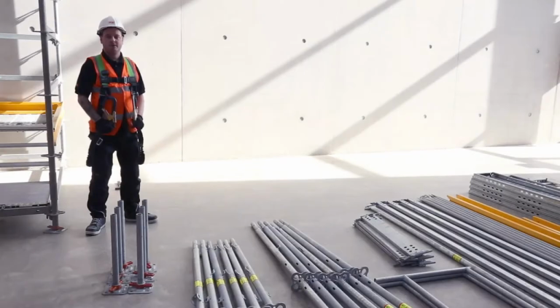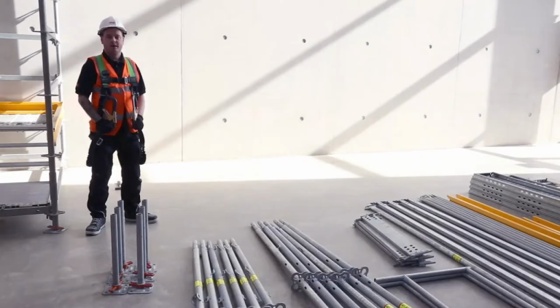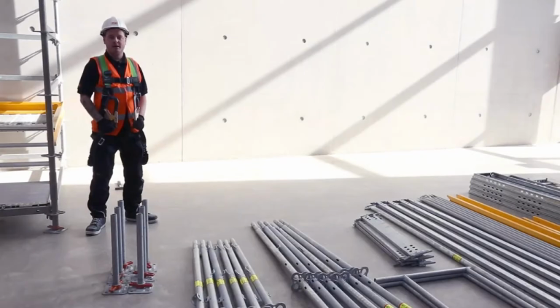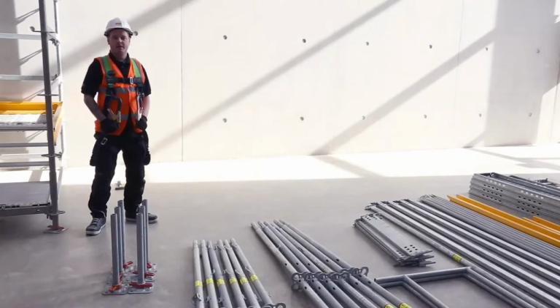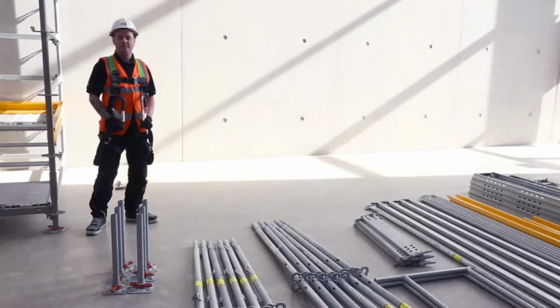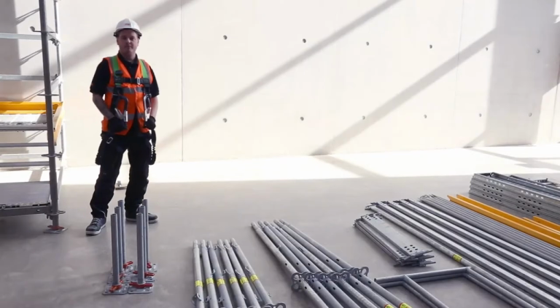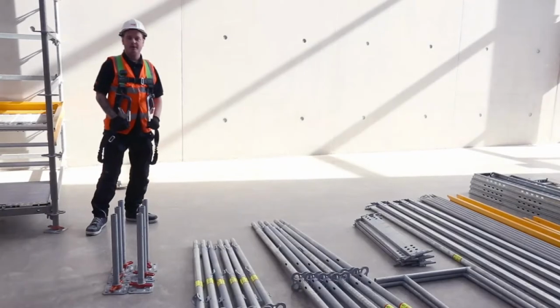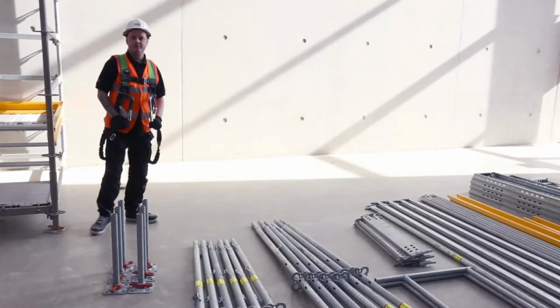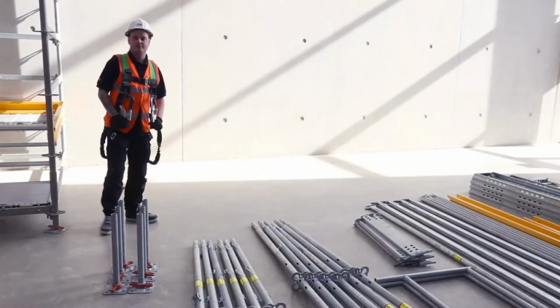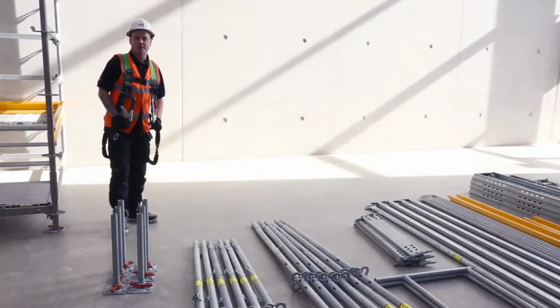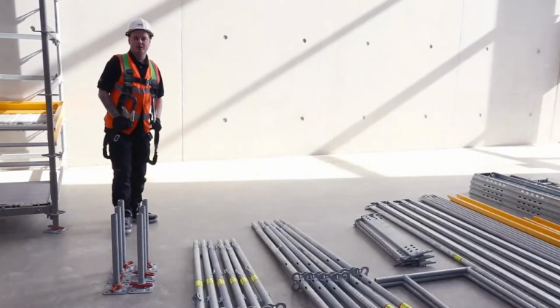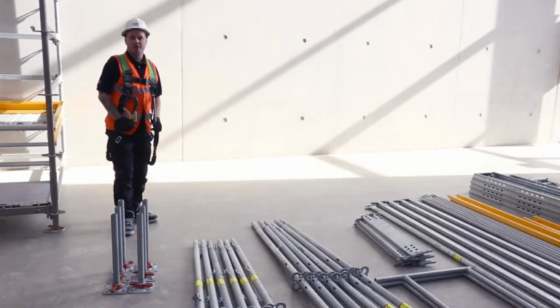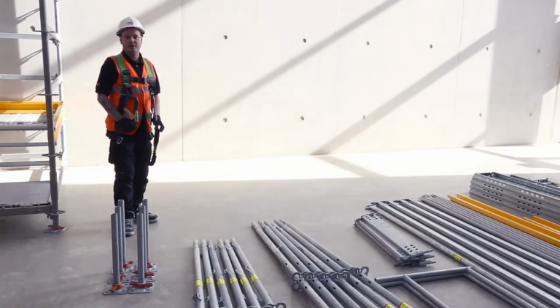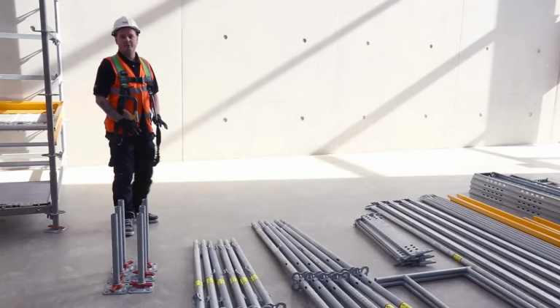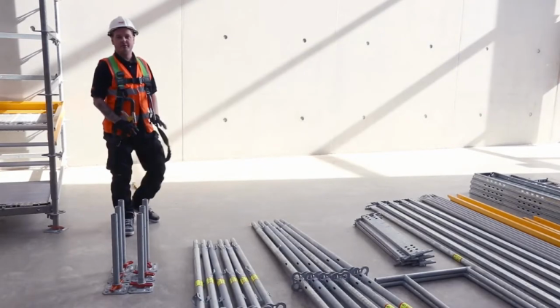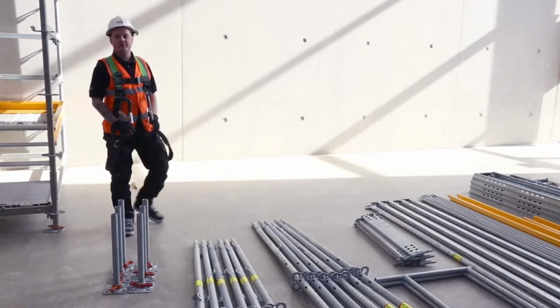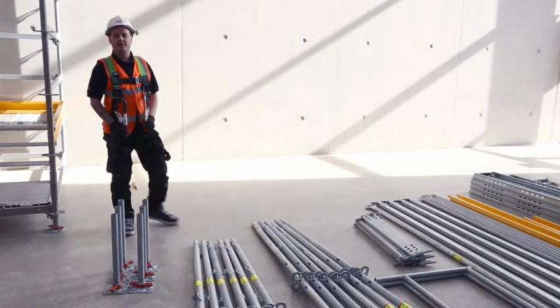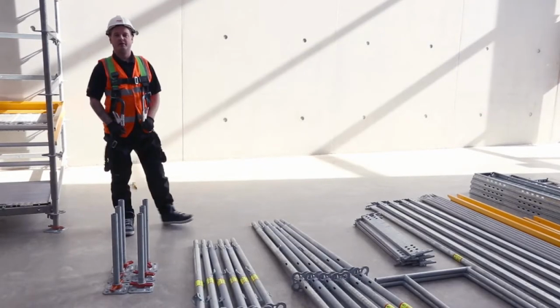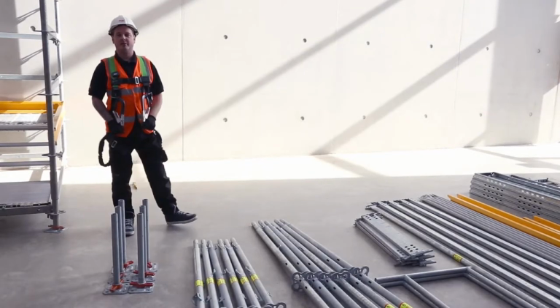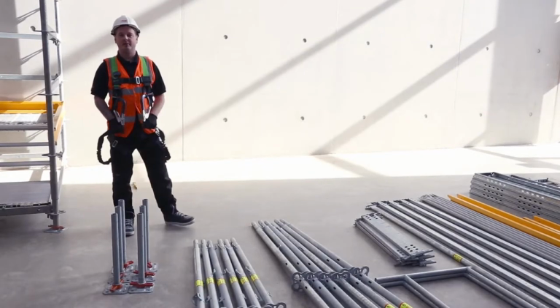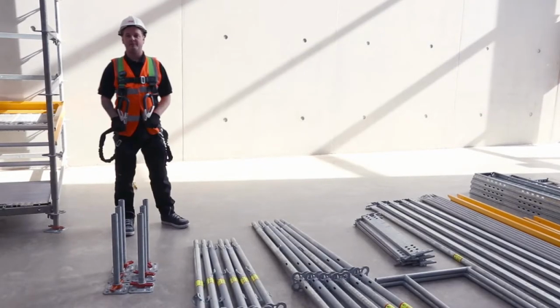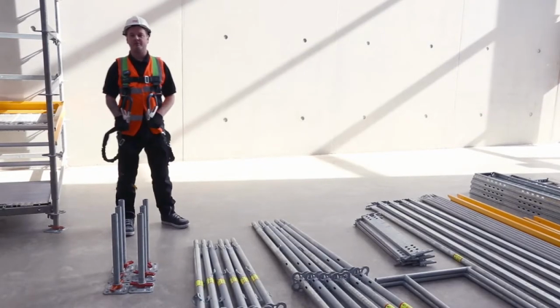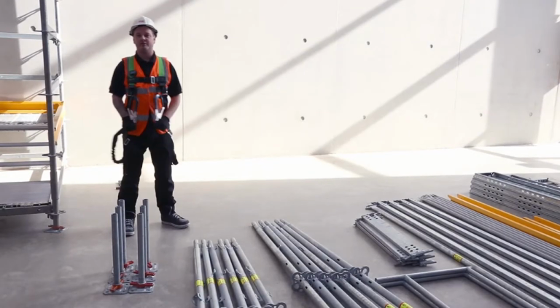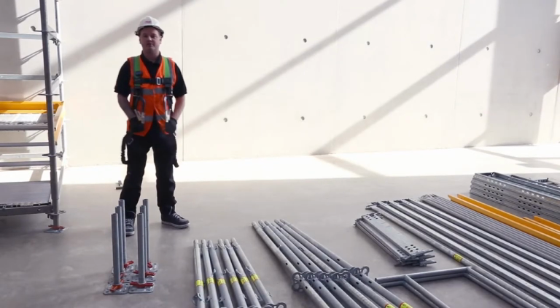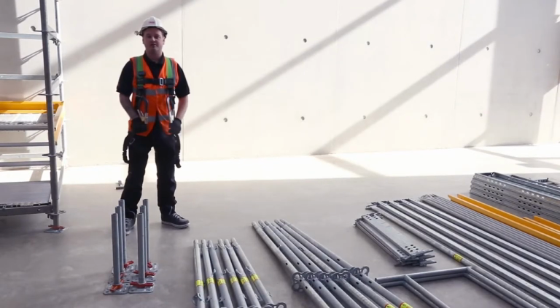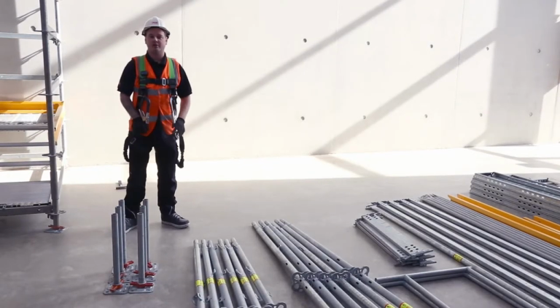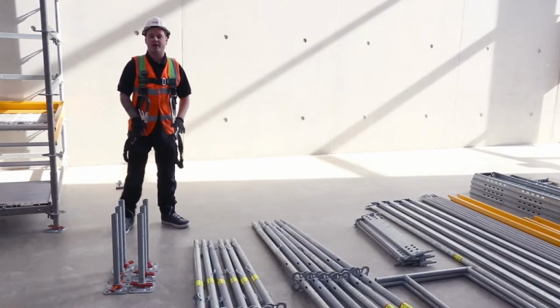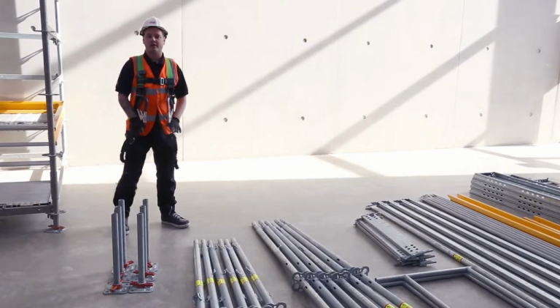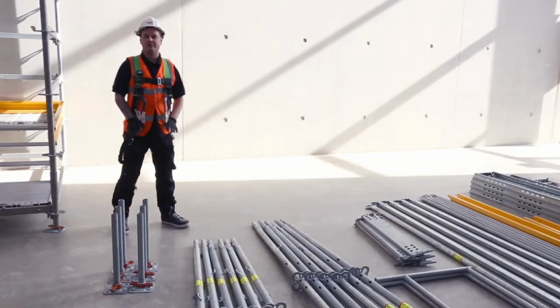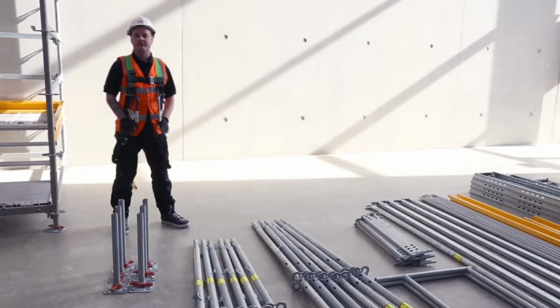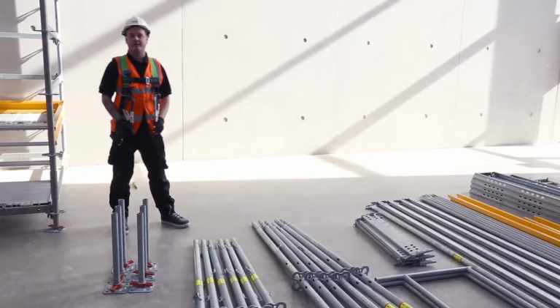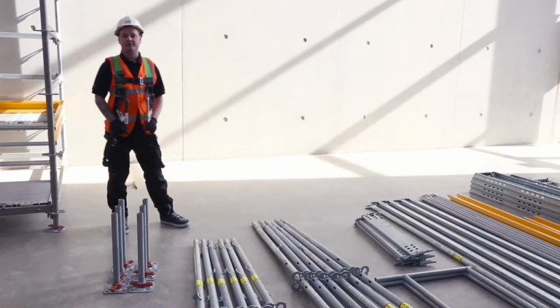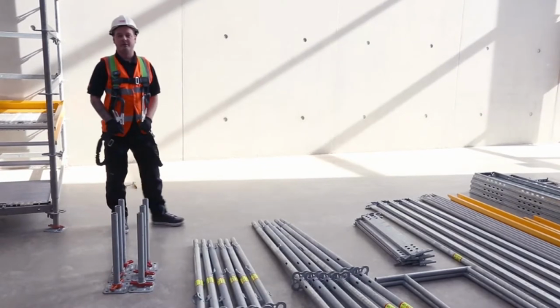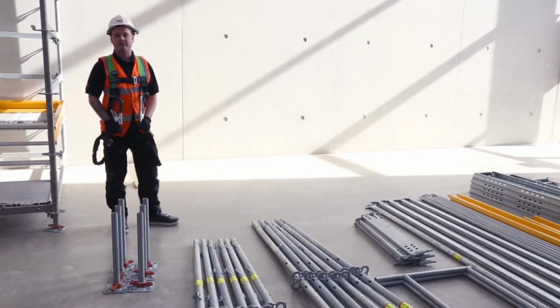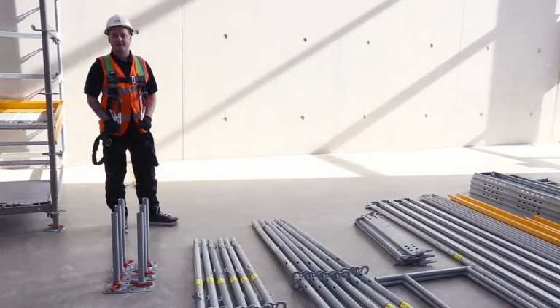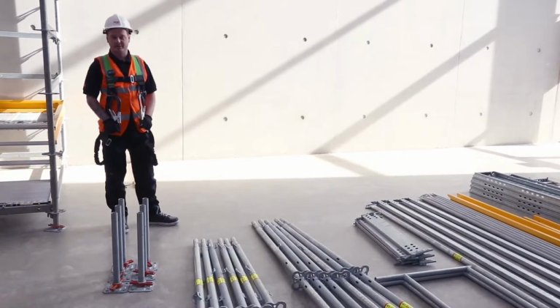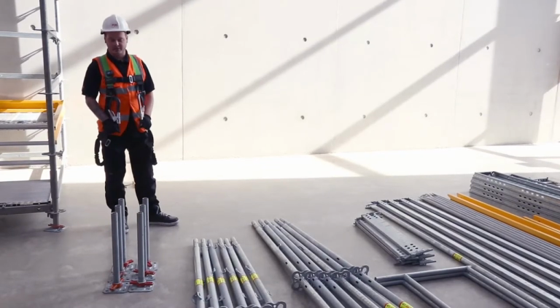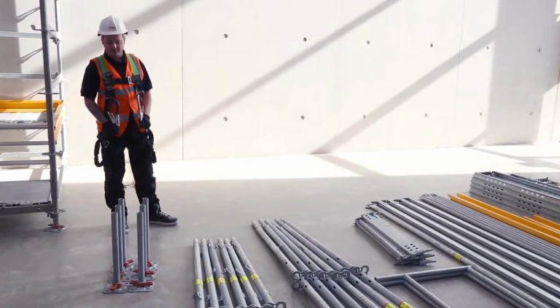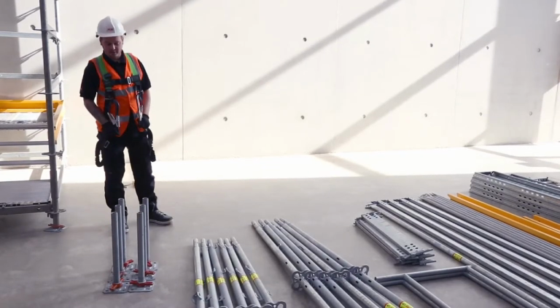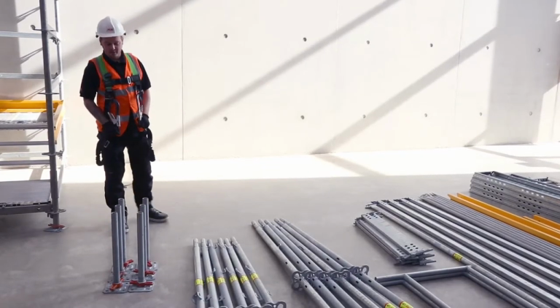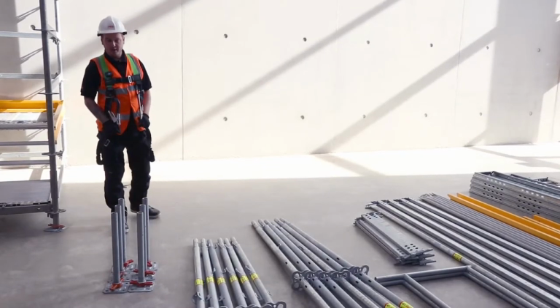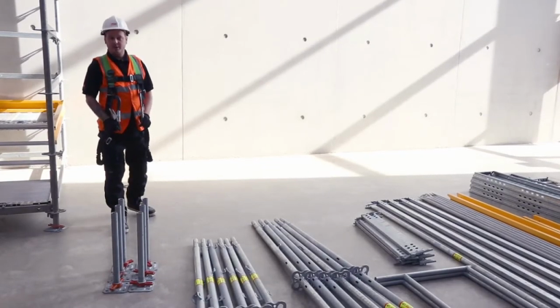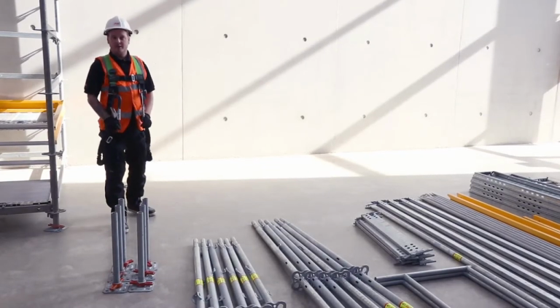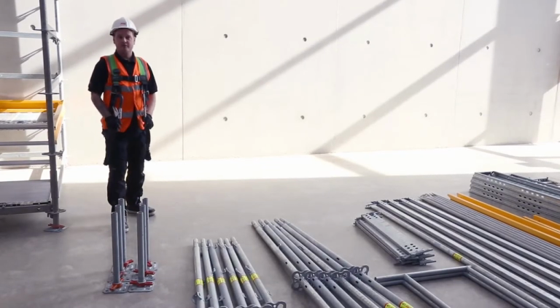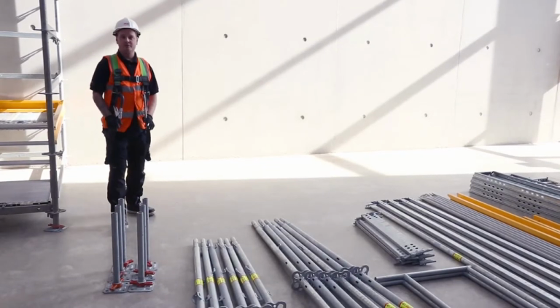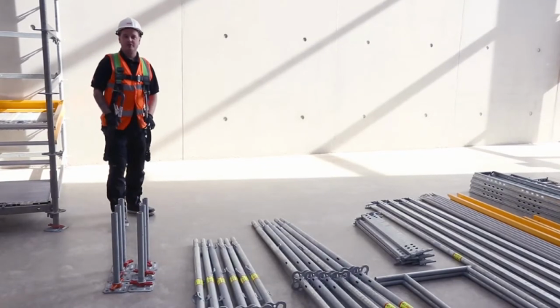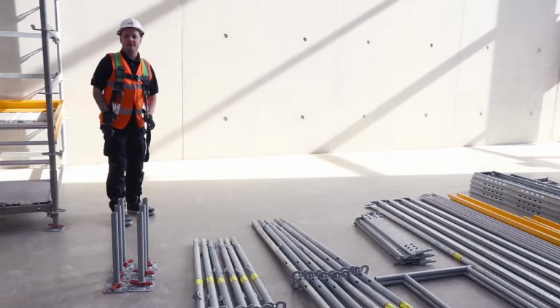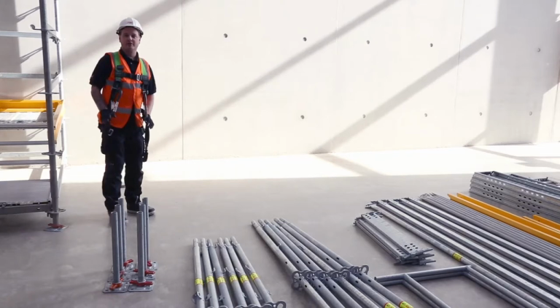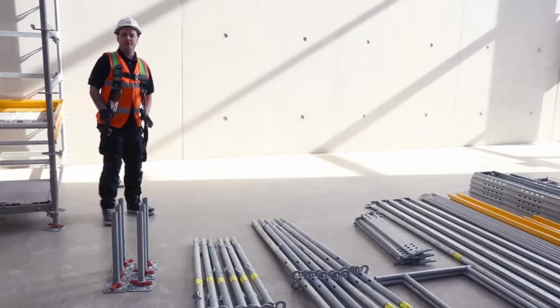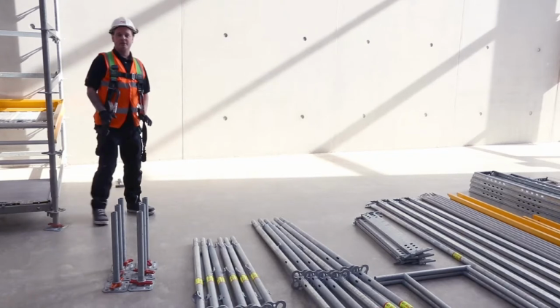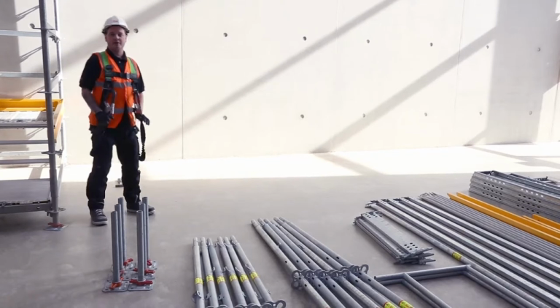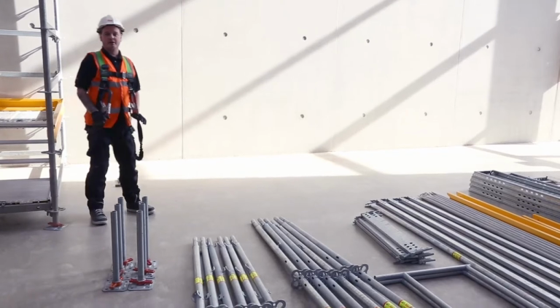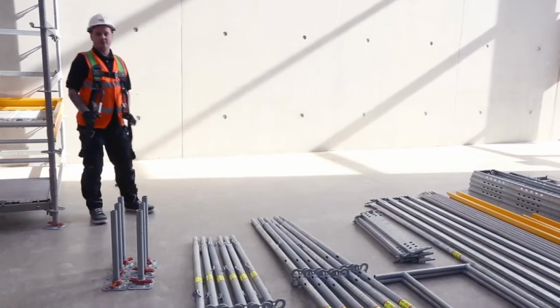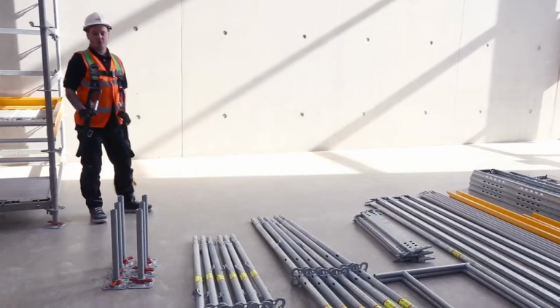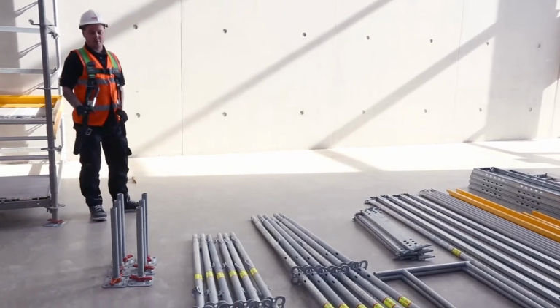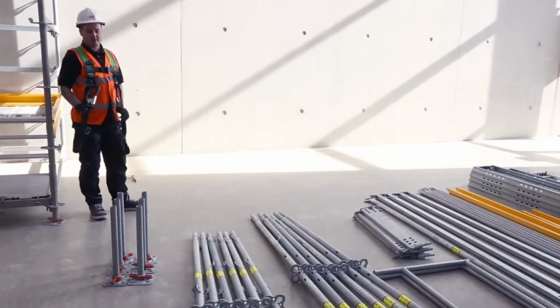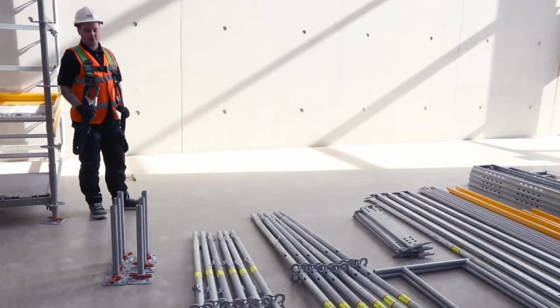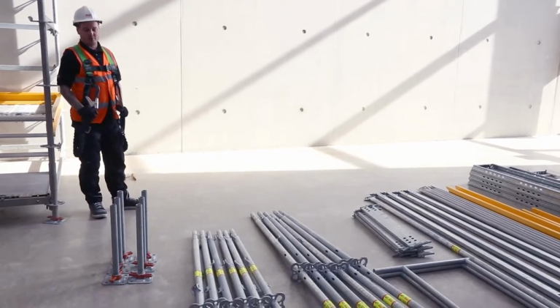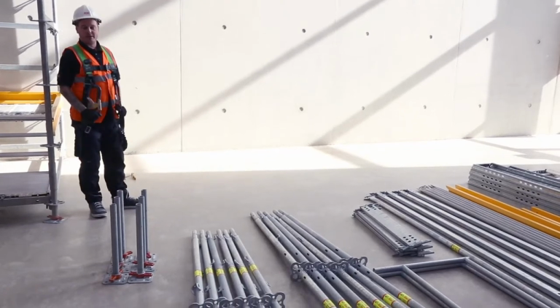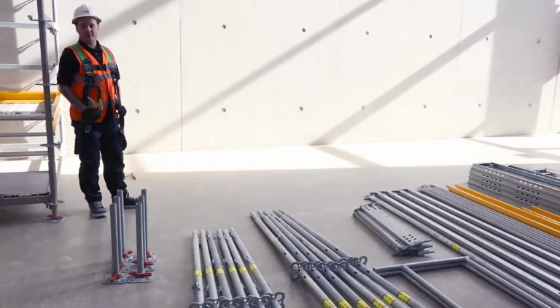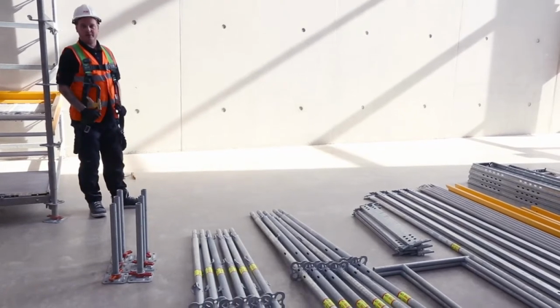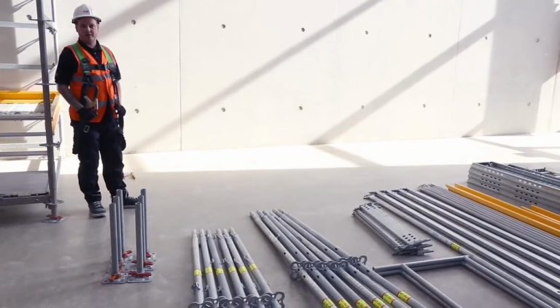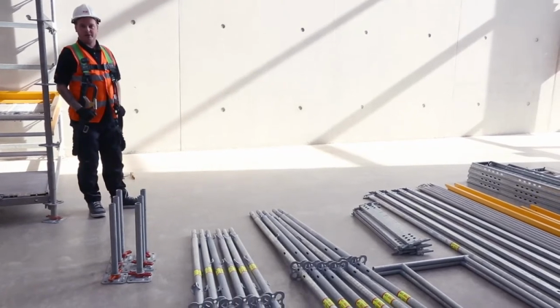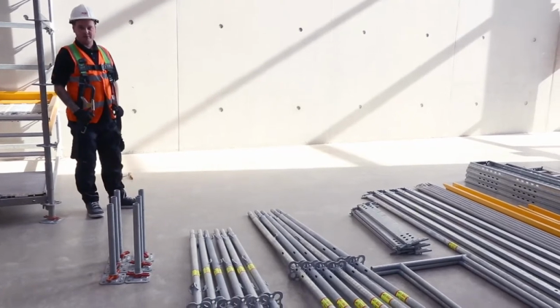Hello, my name is Mark and I'm going to give you a quick demonstration on how to erect Perapezi. The first thing we're going to do is work out what kit we're going to use.